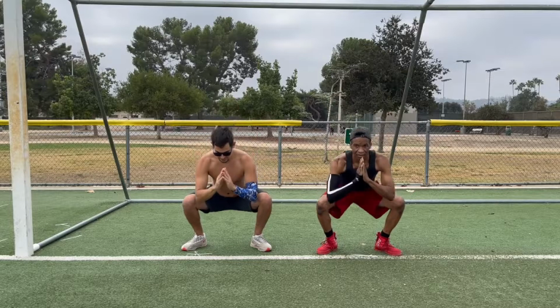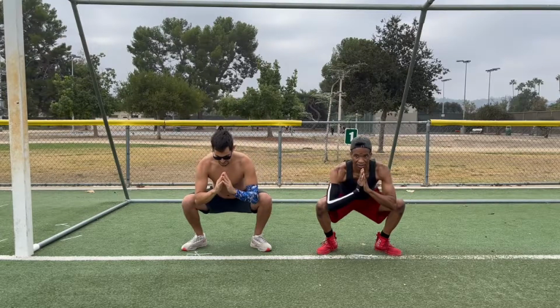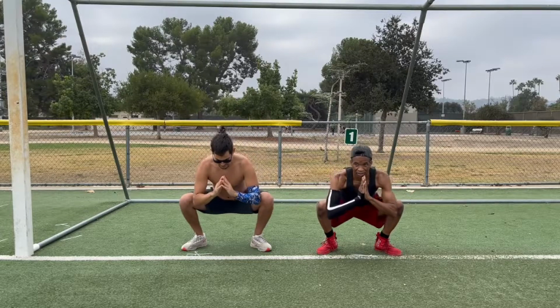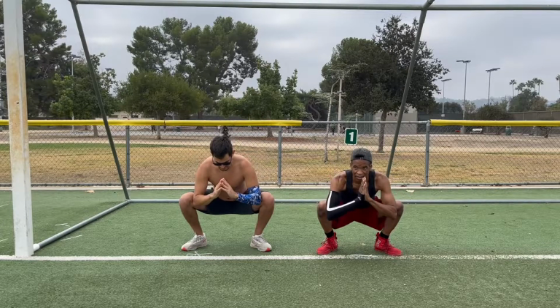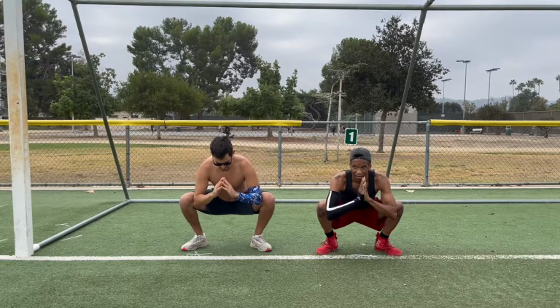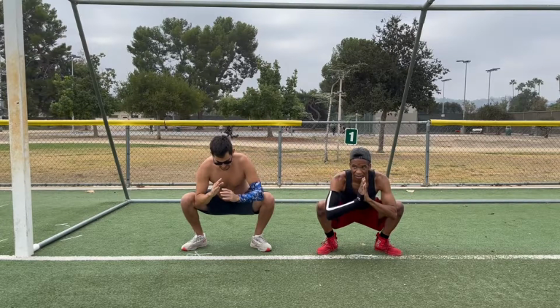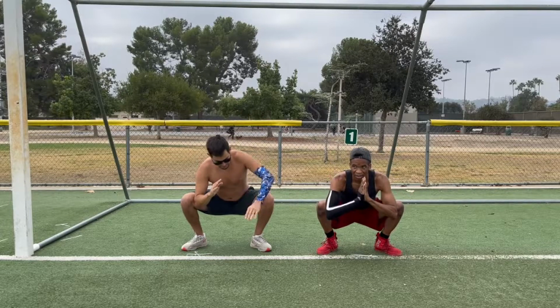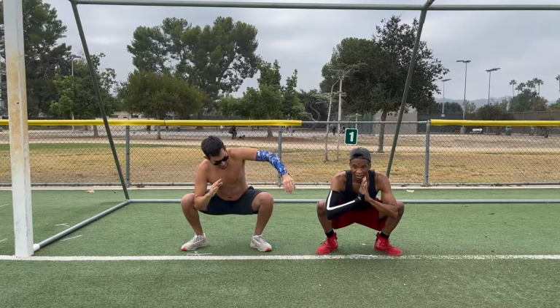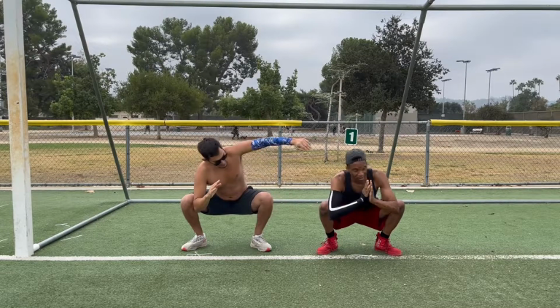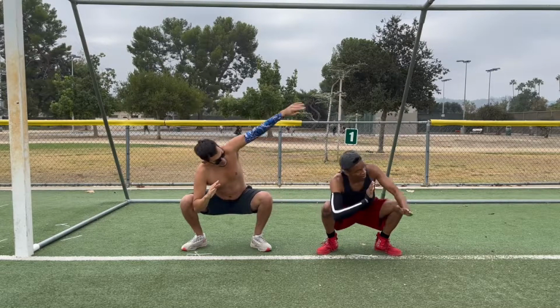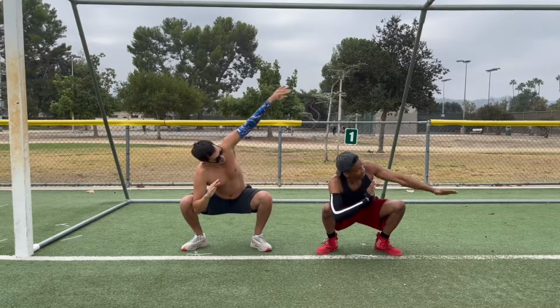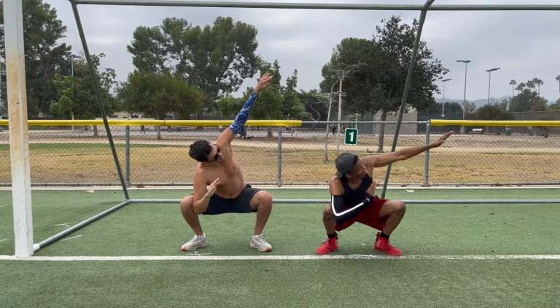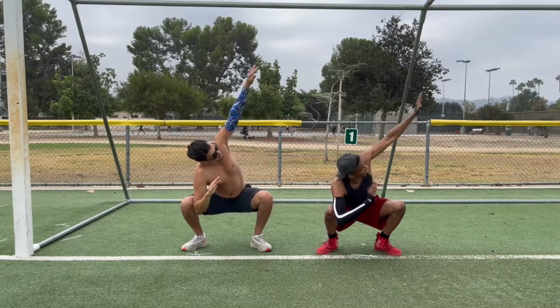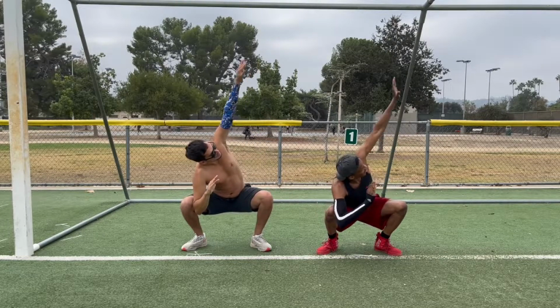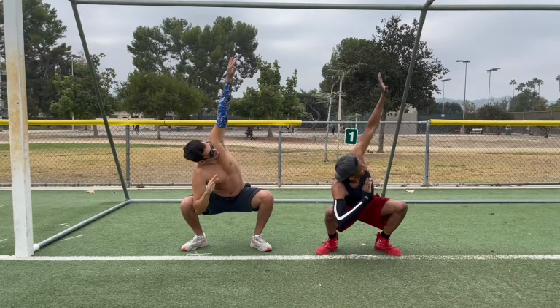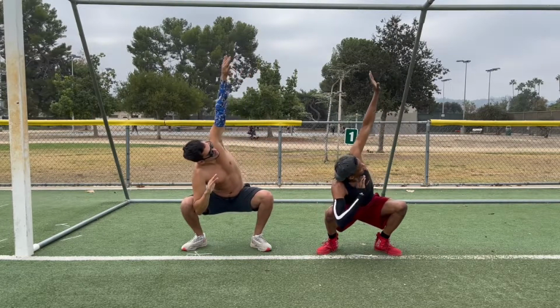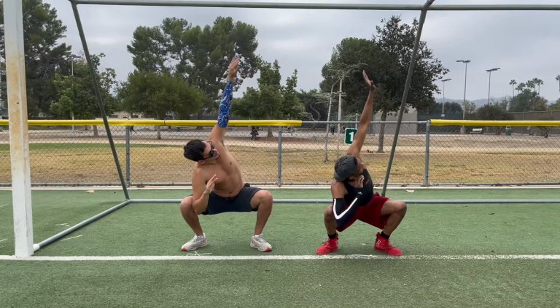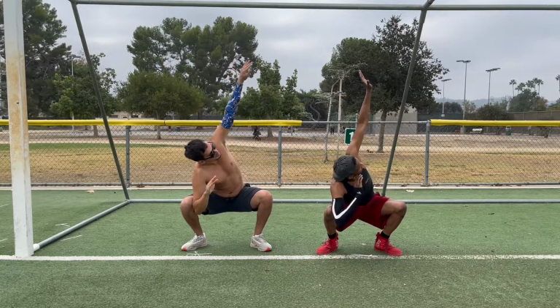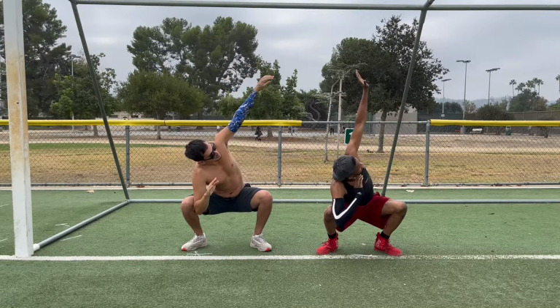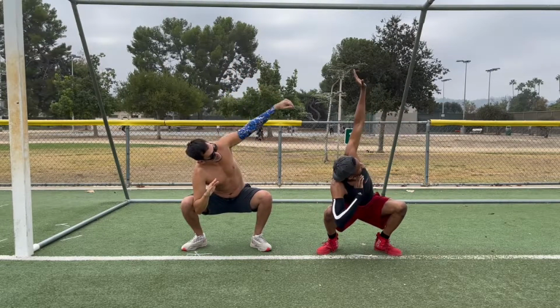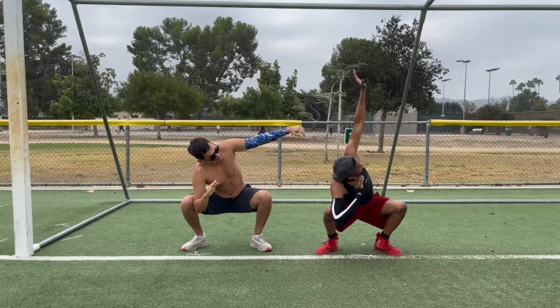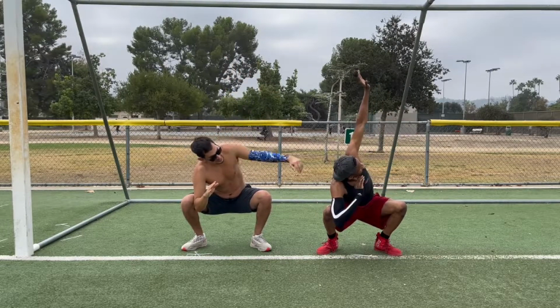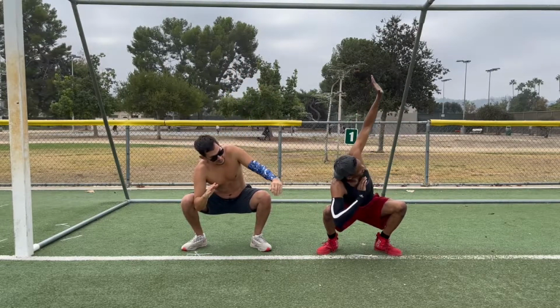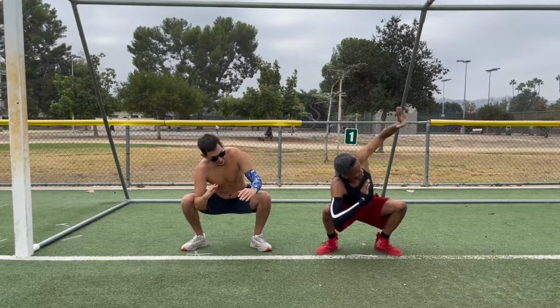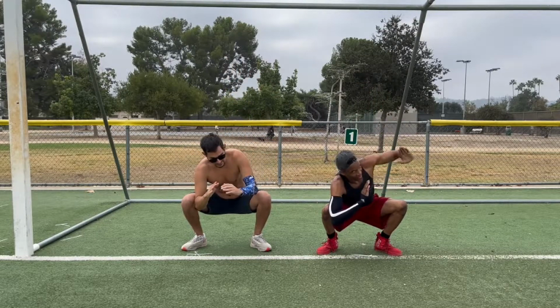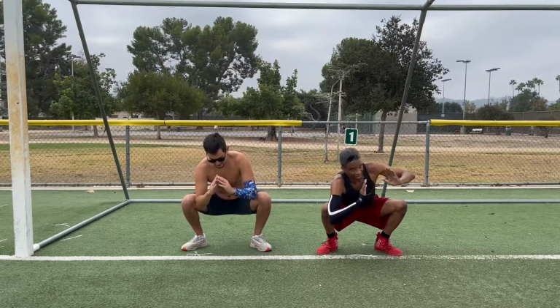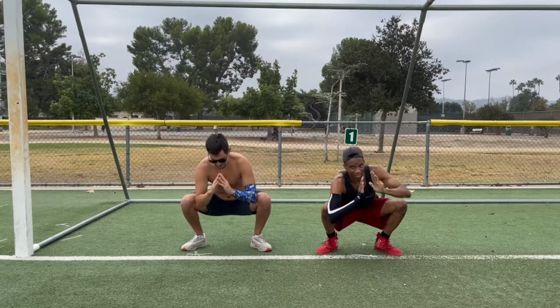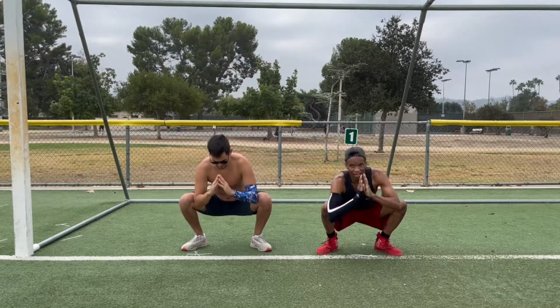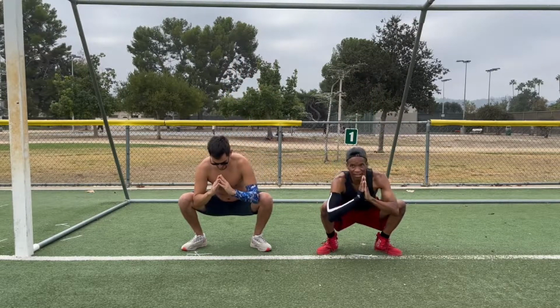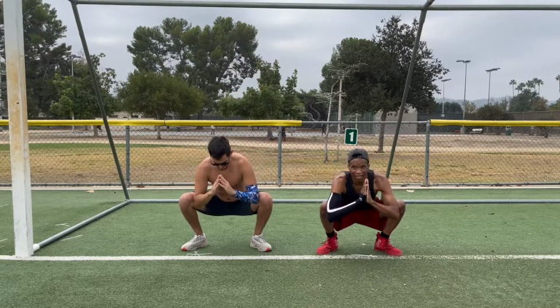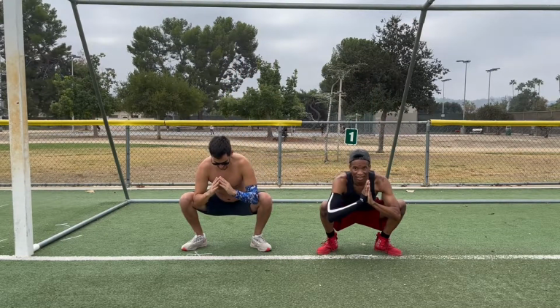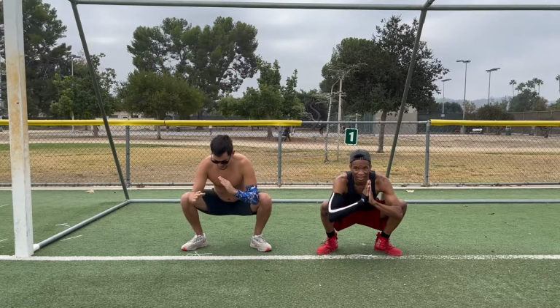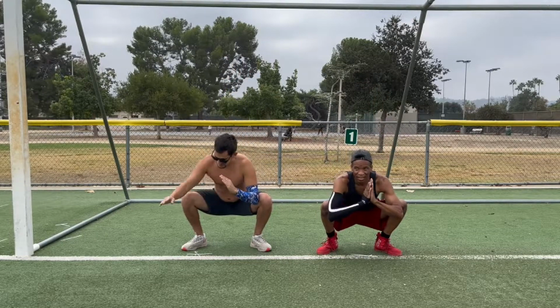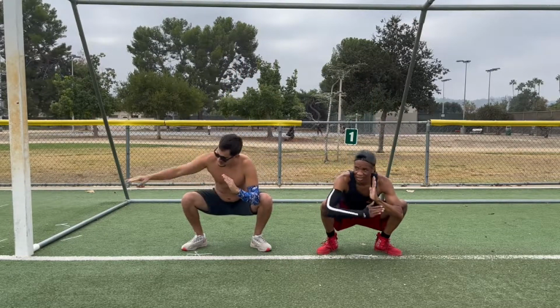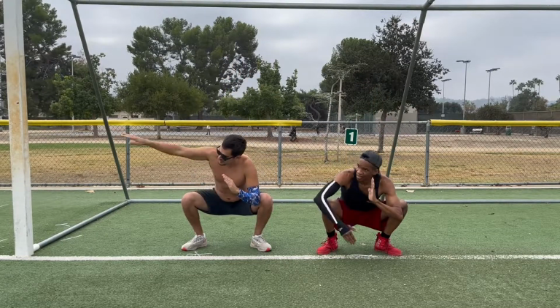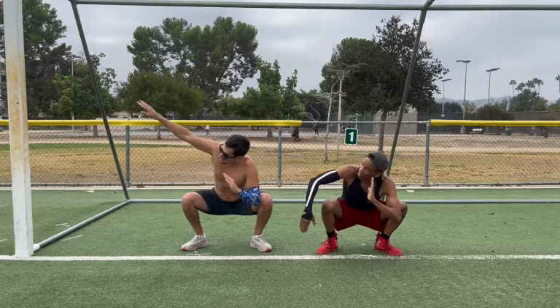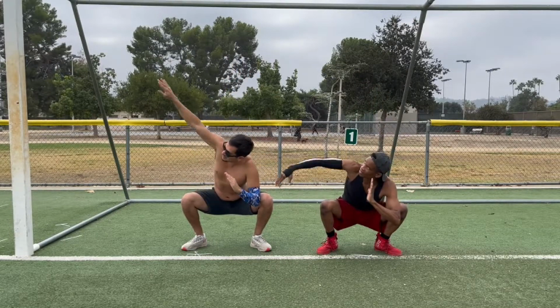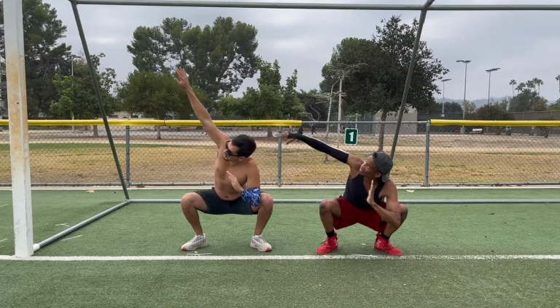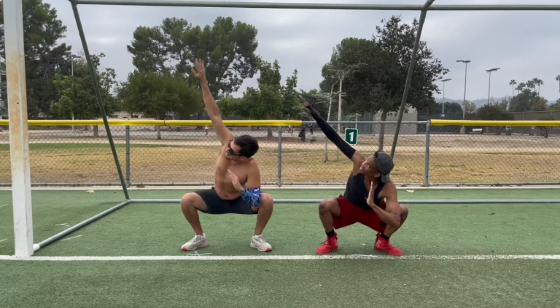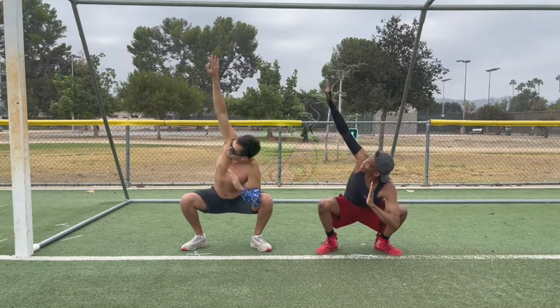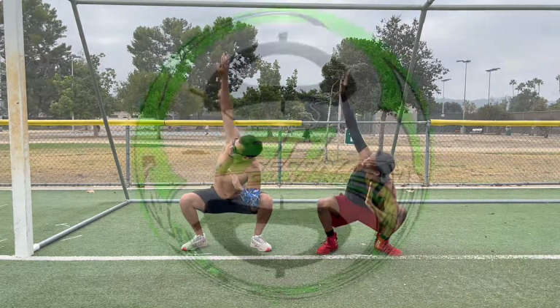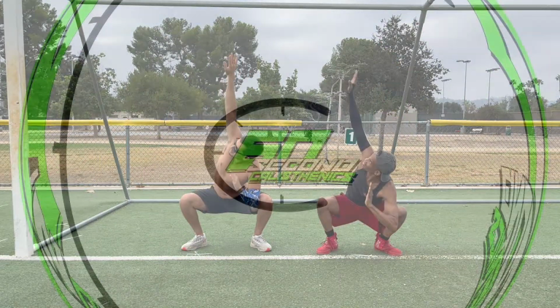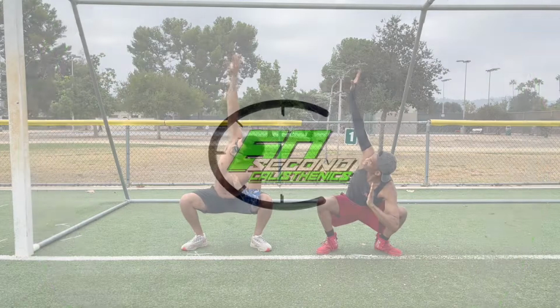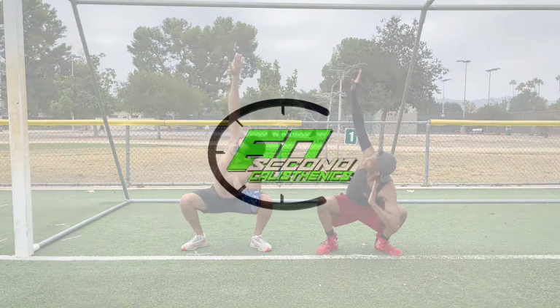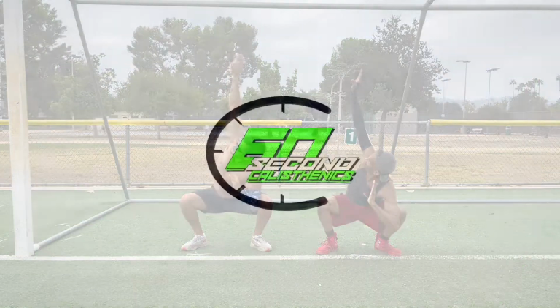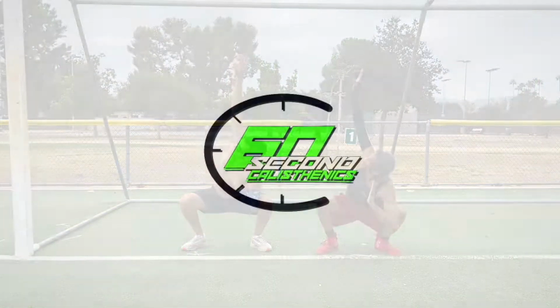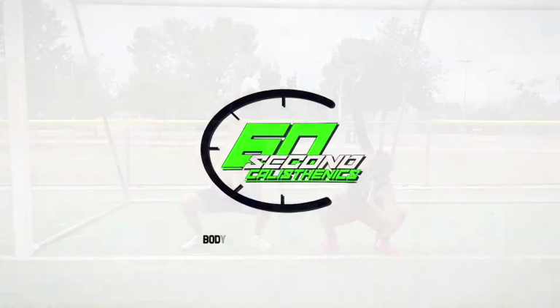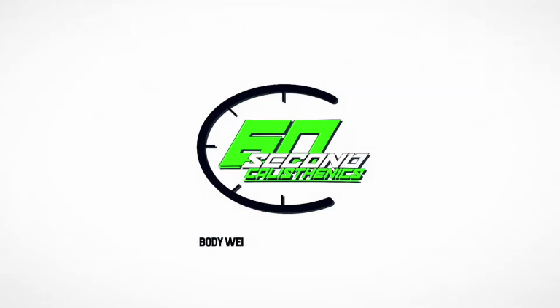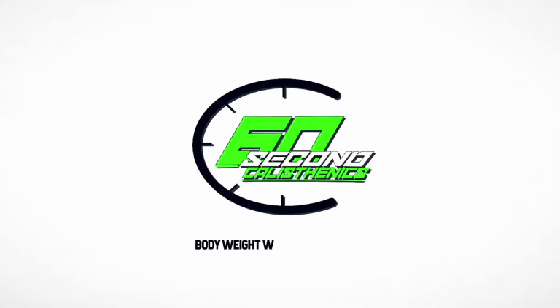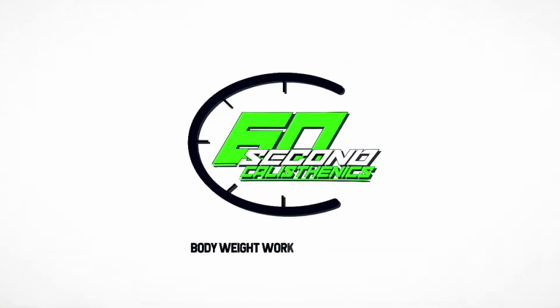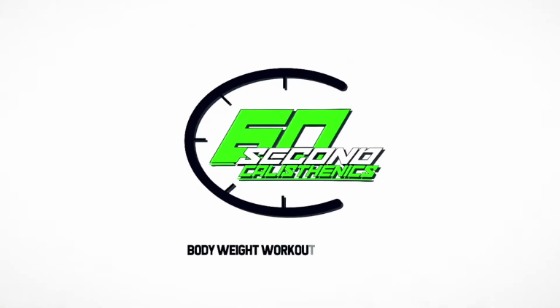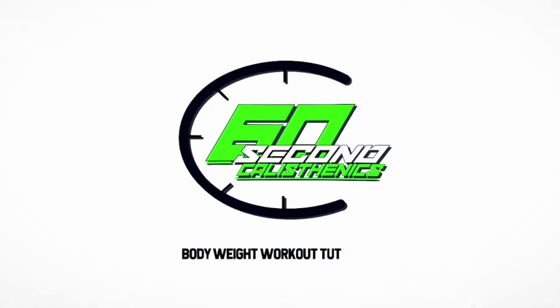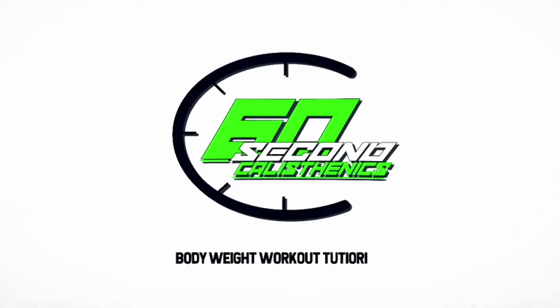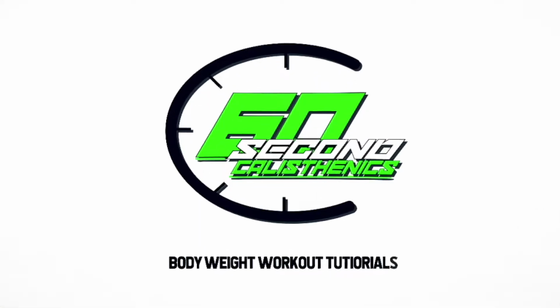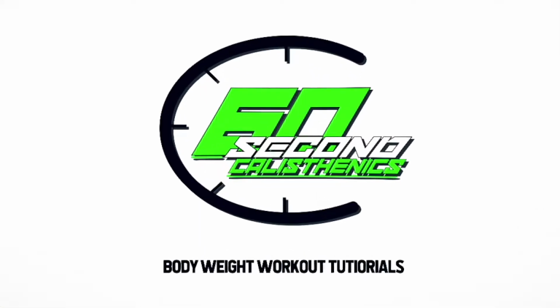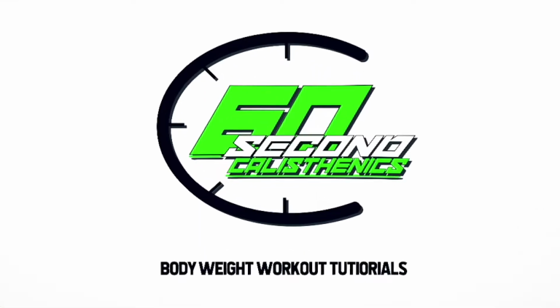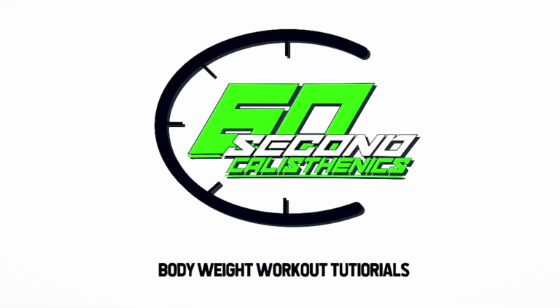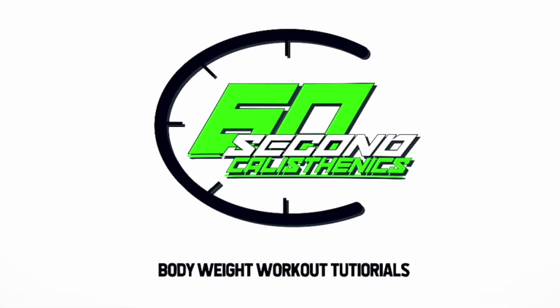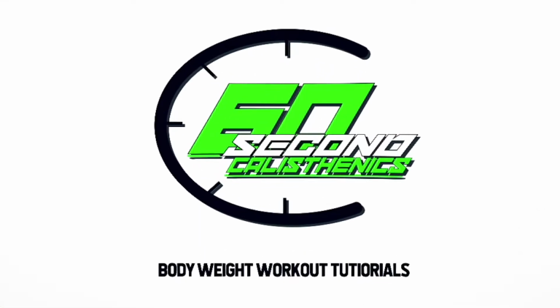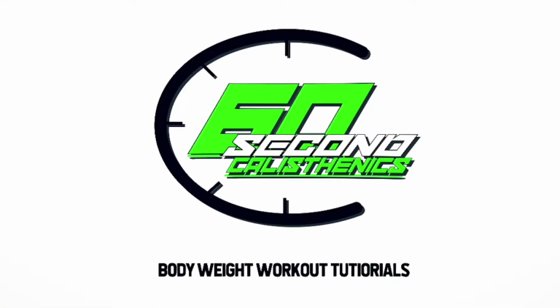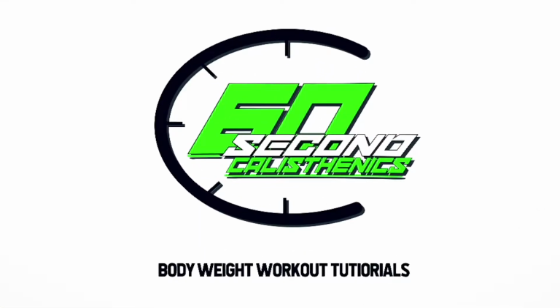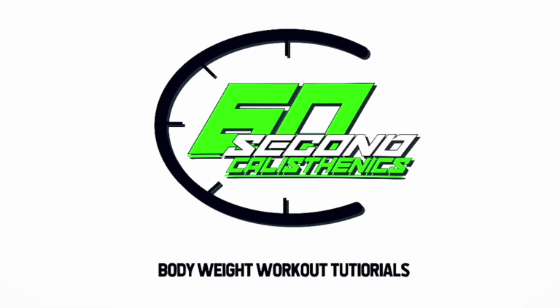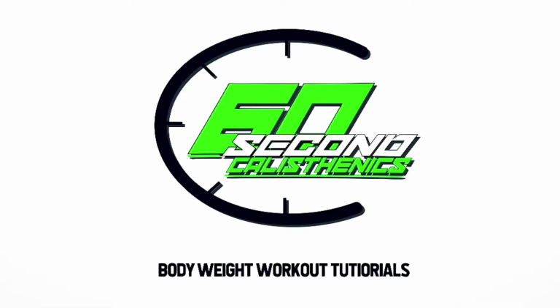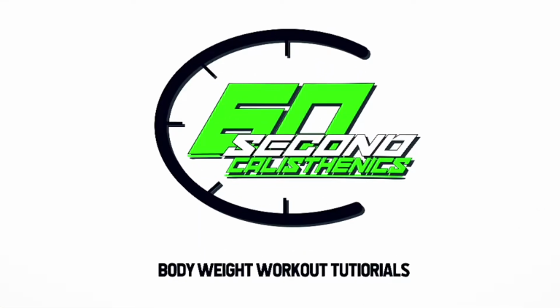You can give yoga squats and leg lifts a try on your next leg day workout. This is Rolando with 60 Second Calisthenics.